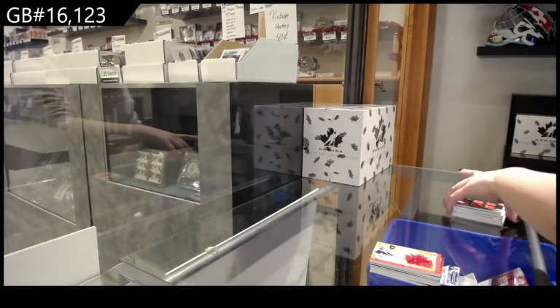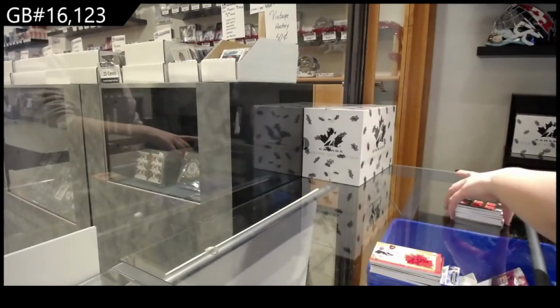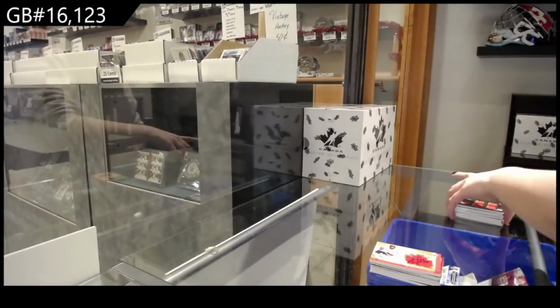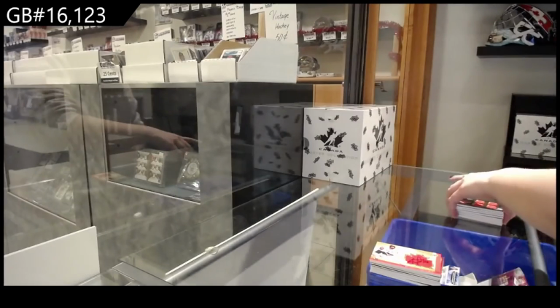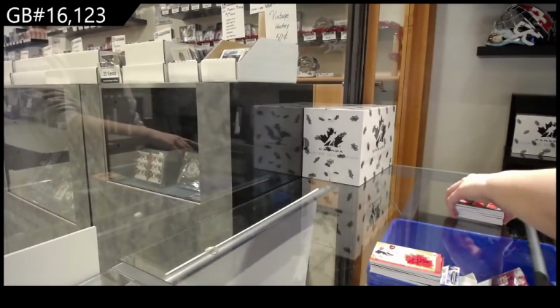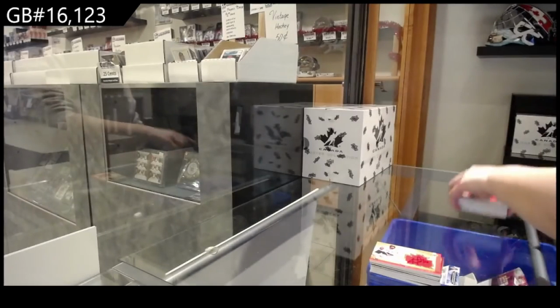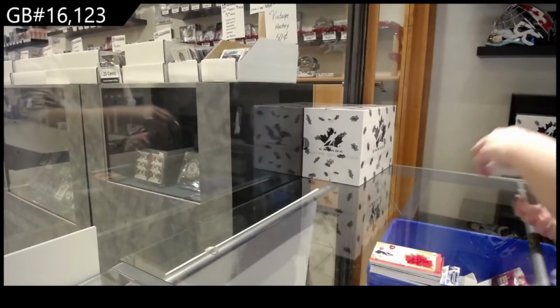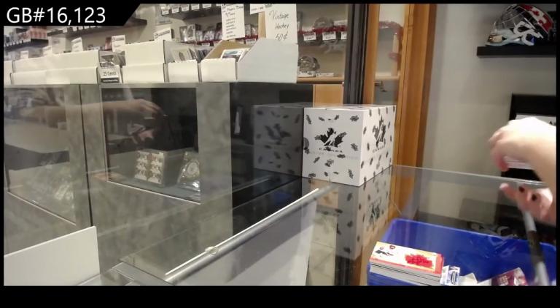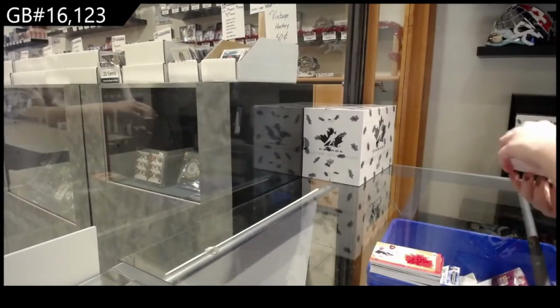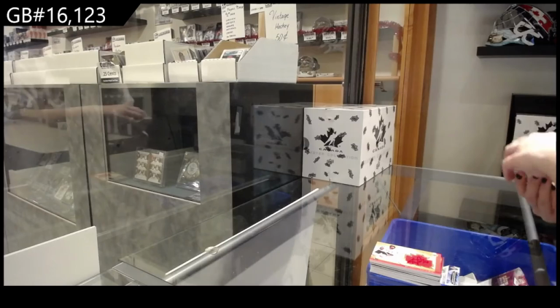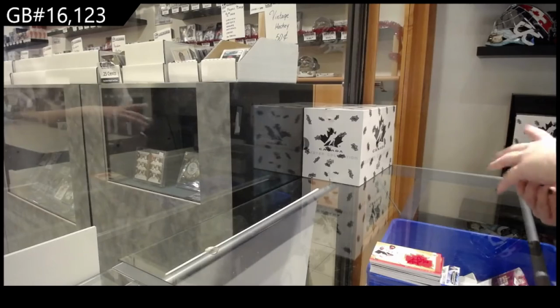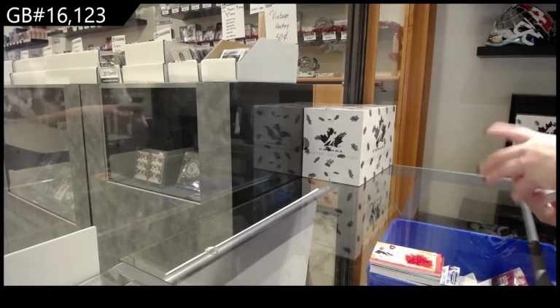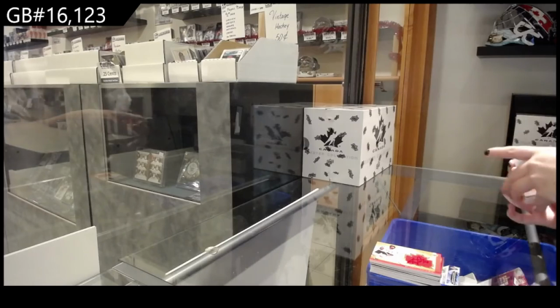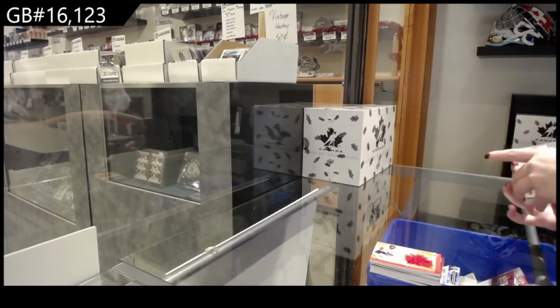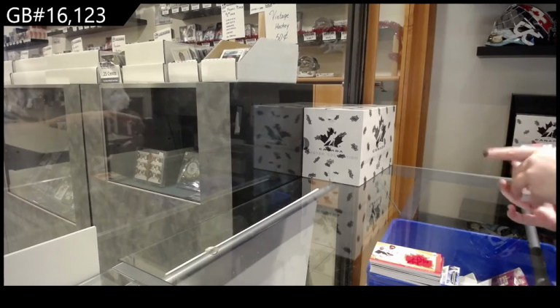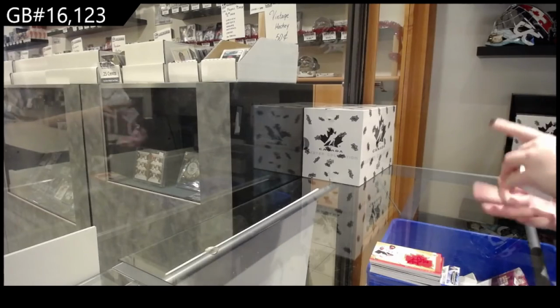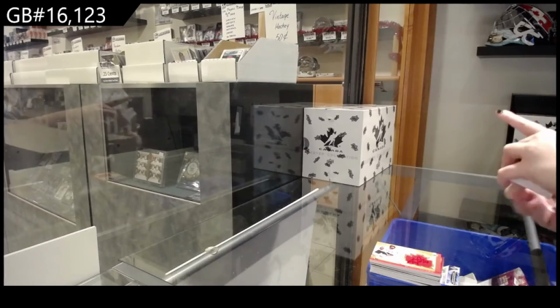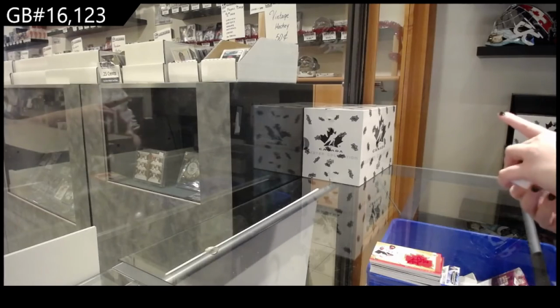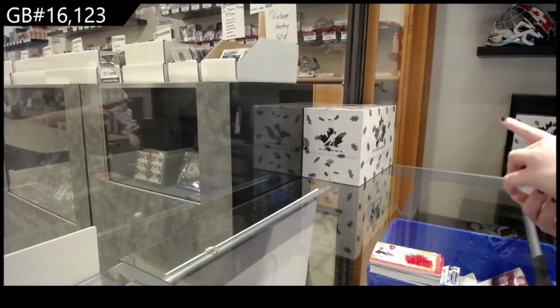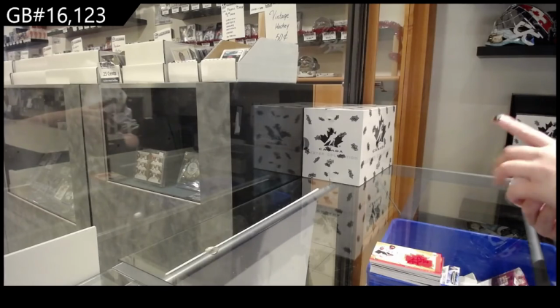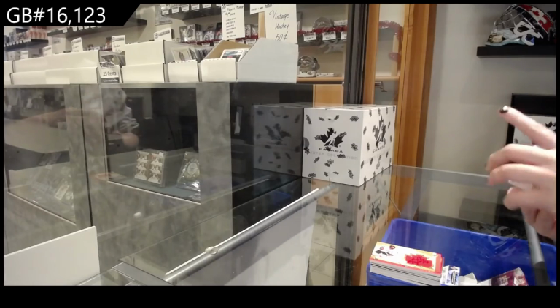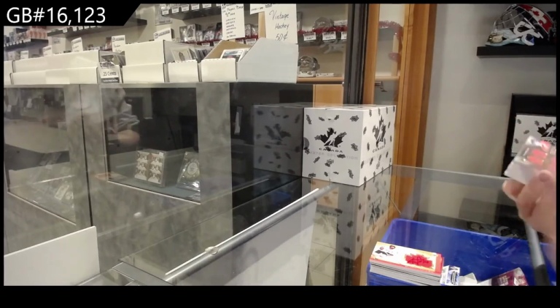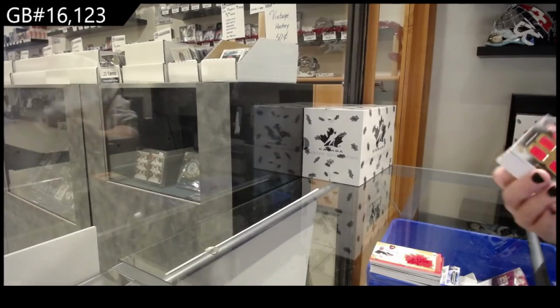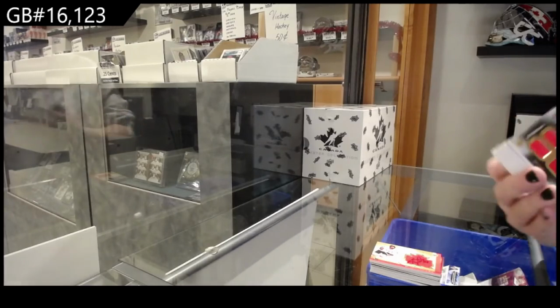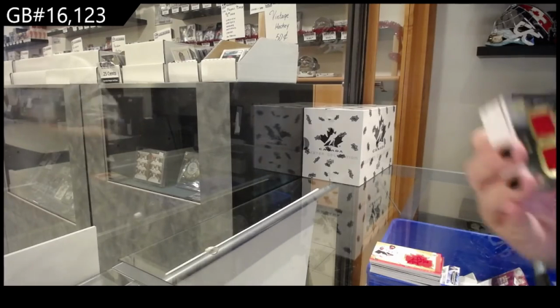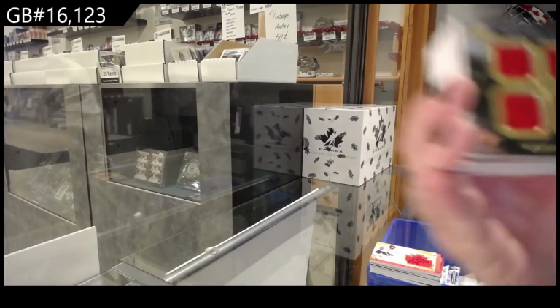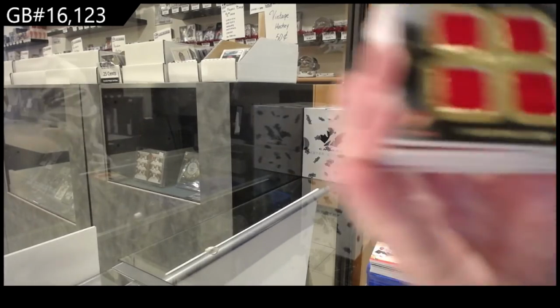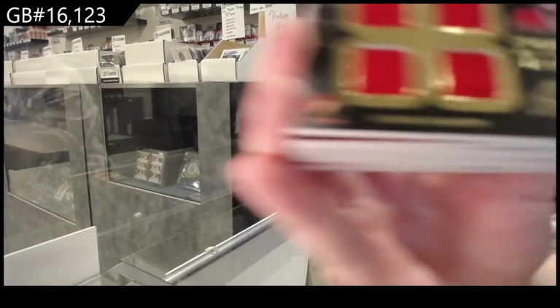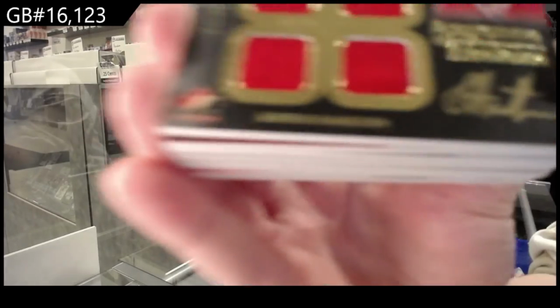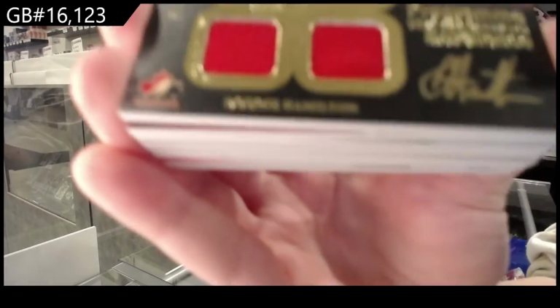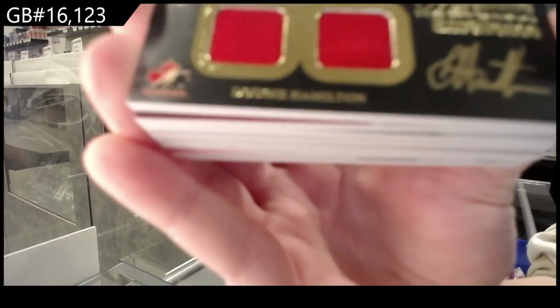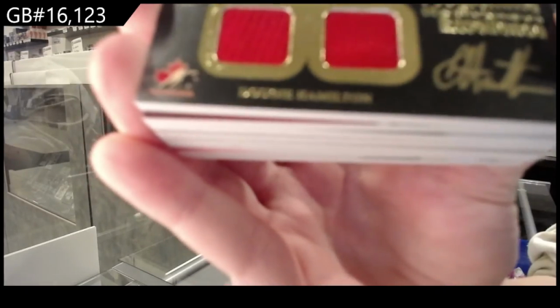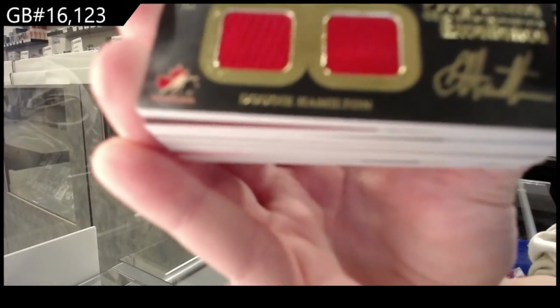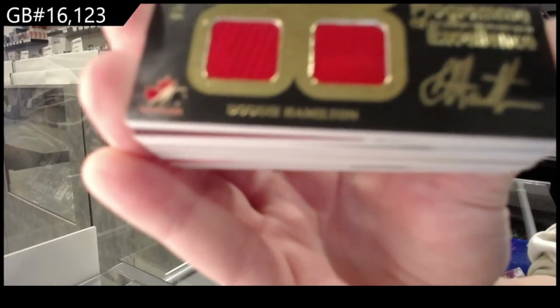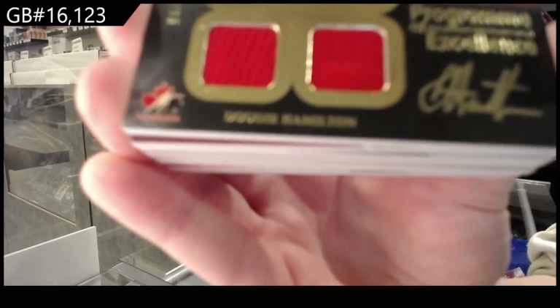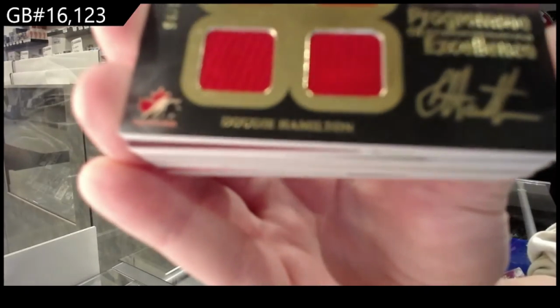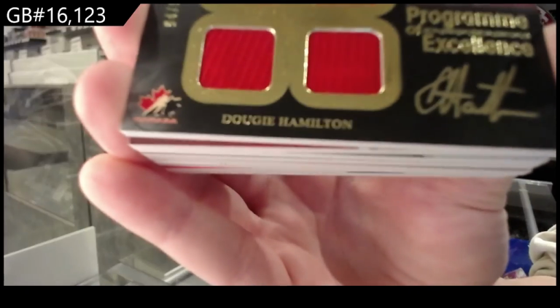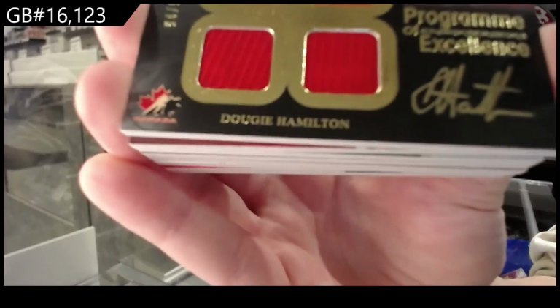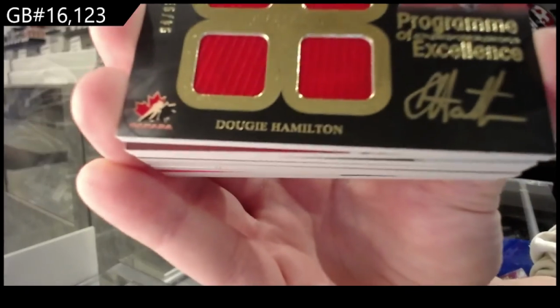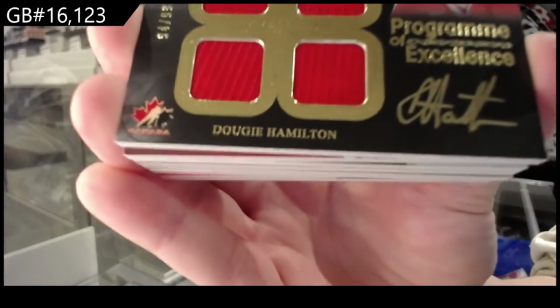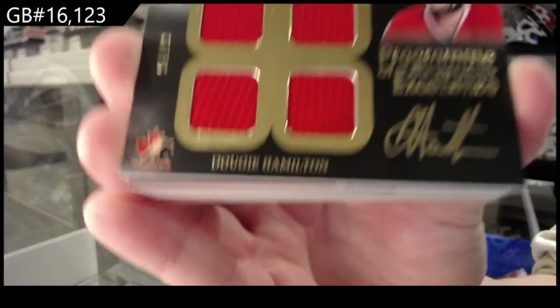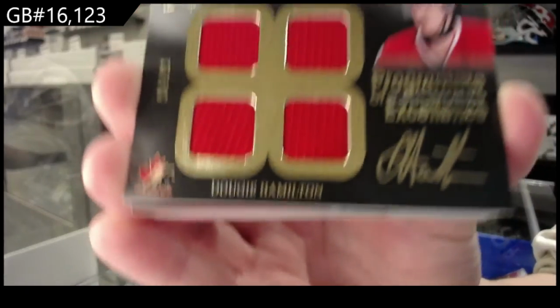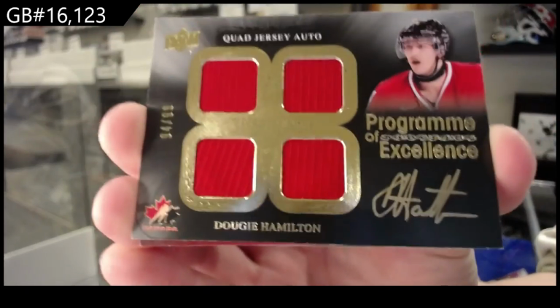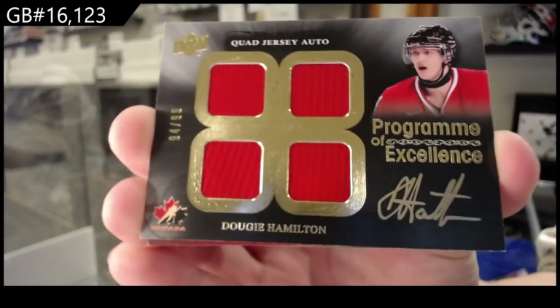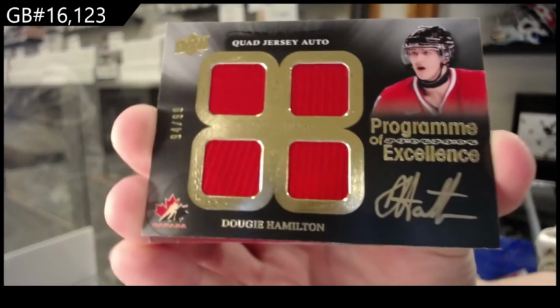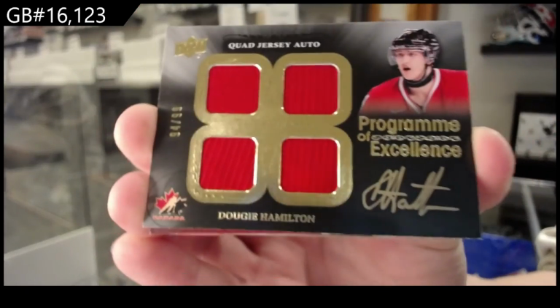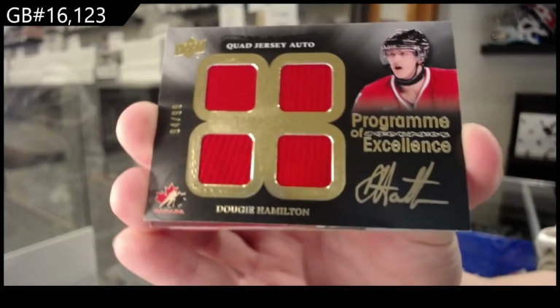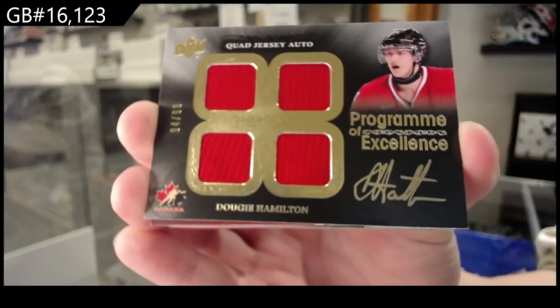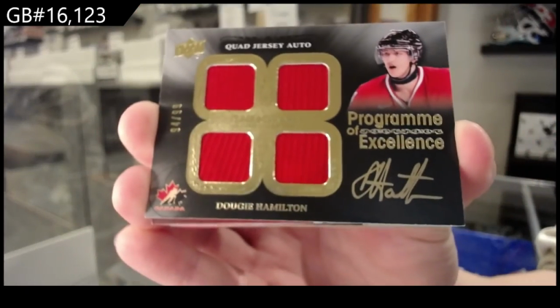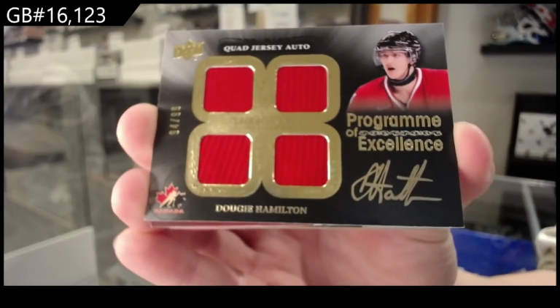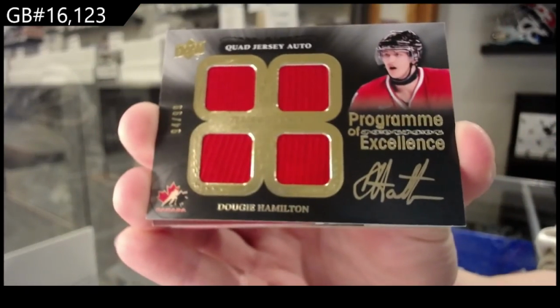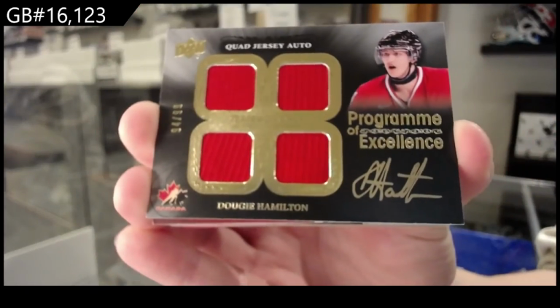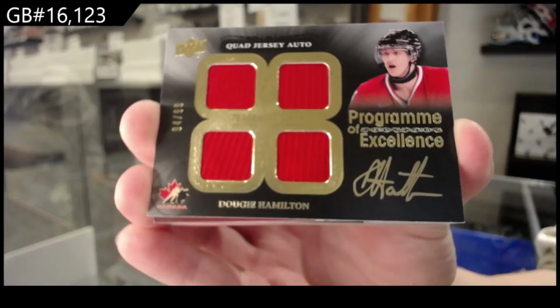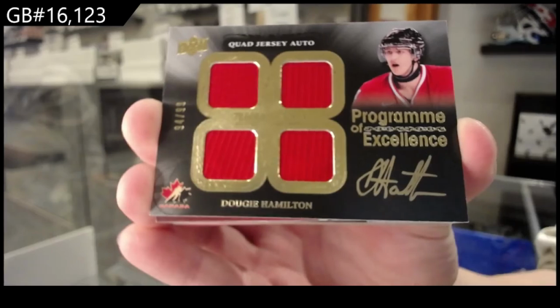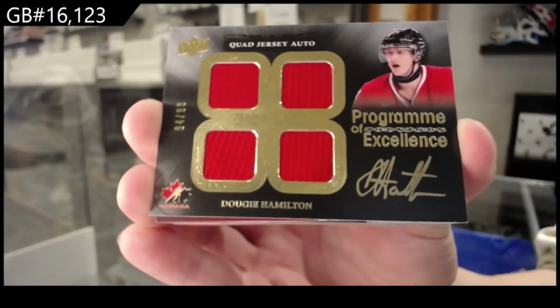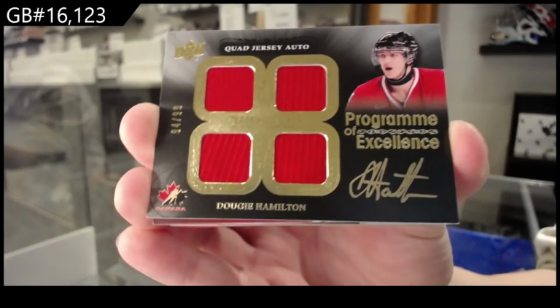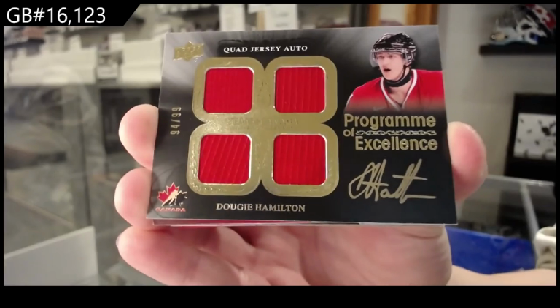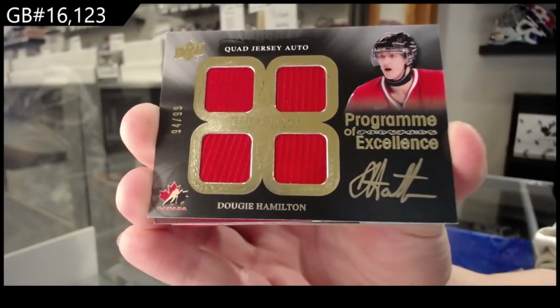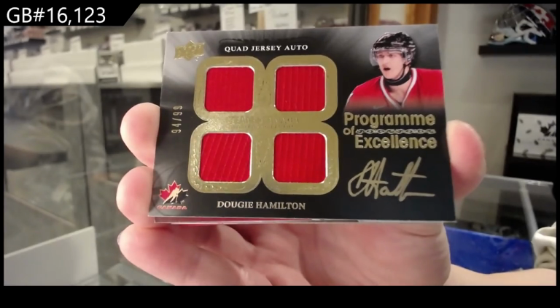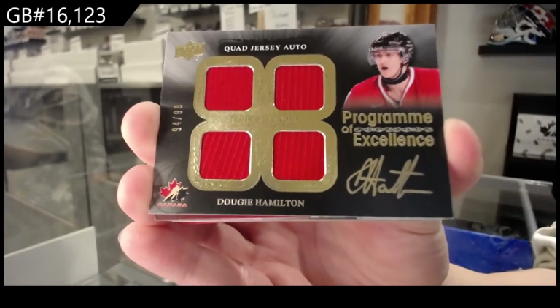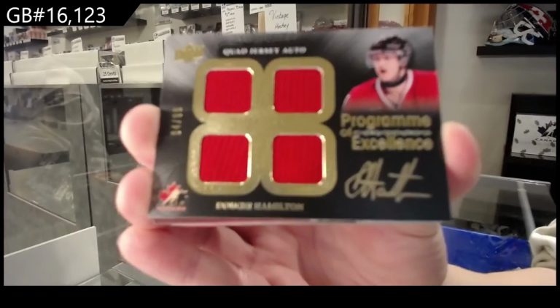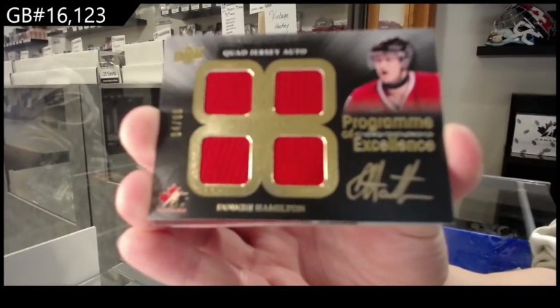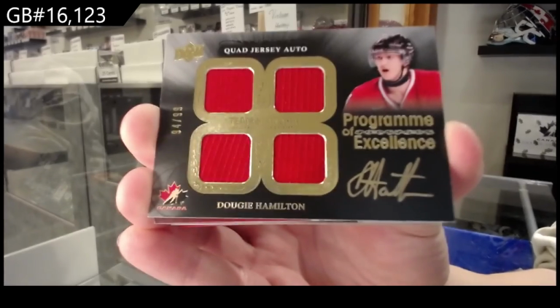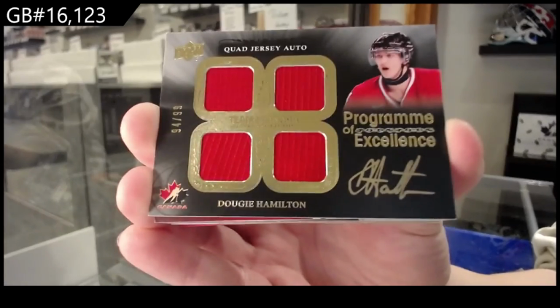Program of Excellence! Squad auto of Dougie Hamilton. Well, we've gone 4 for 4 on POEs of Dougie Hamilton.